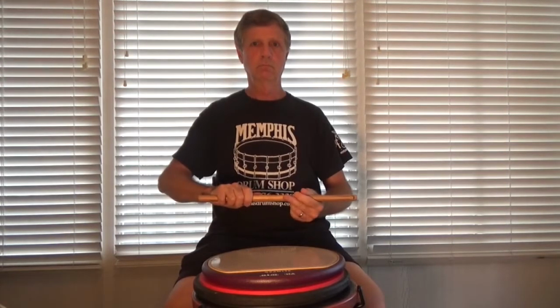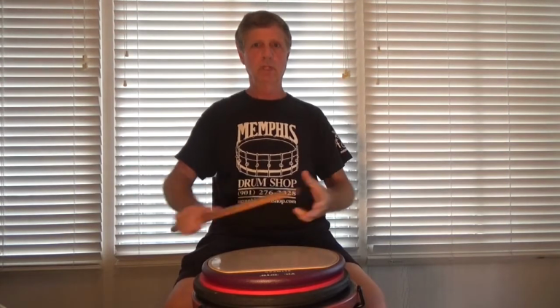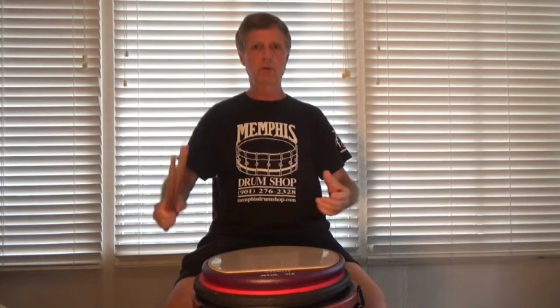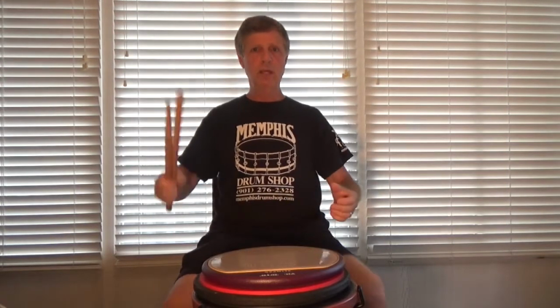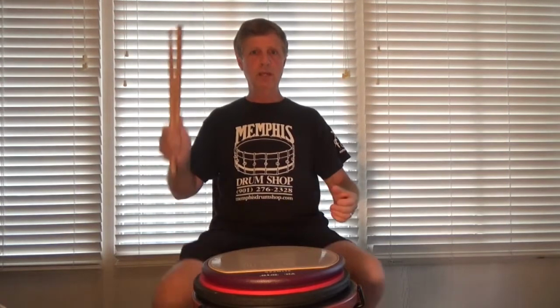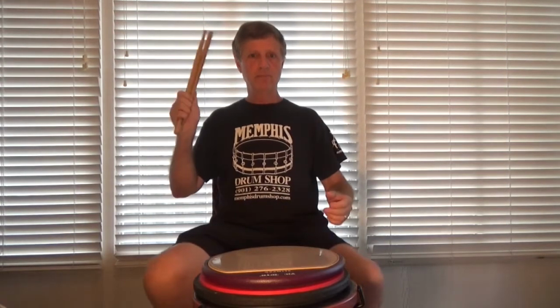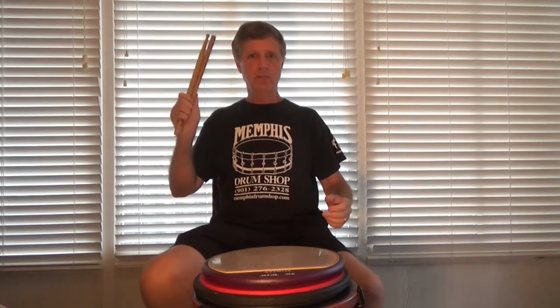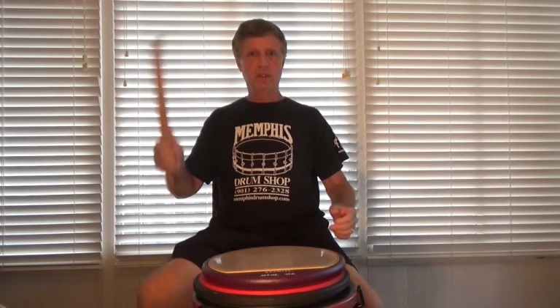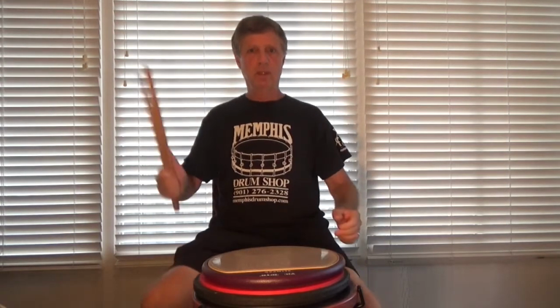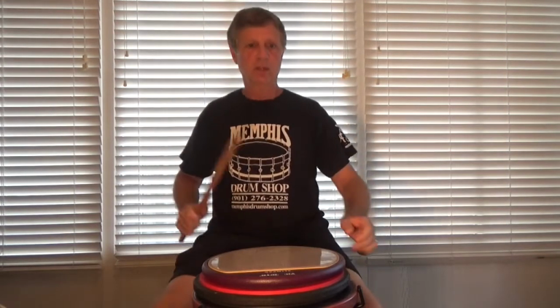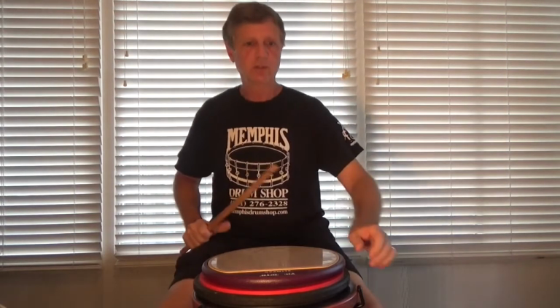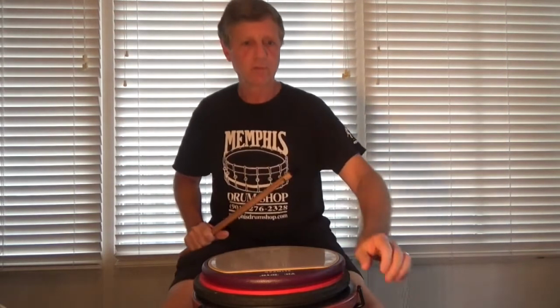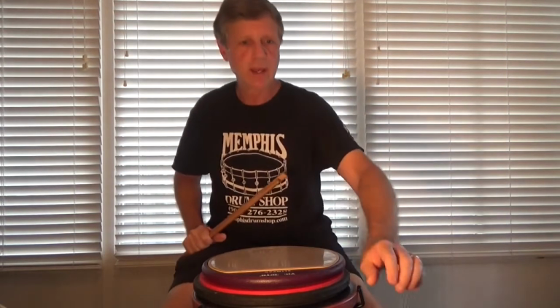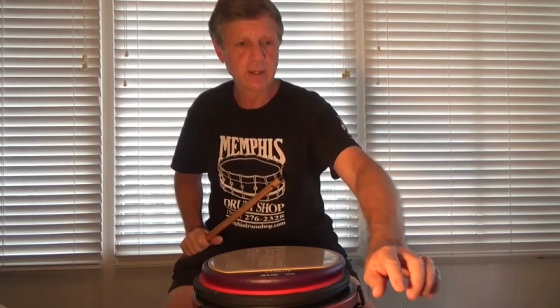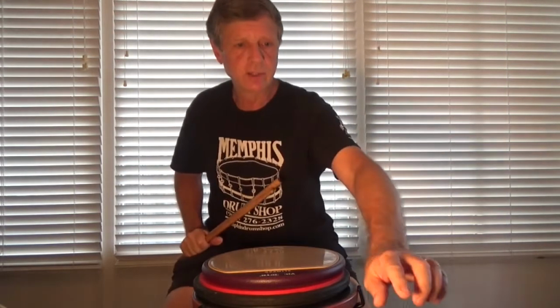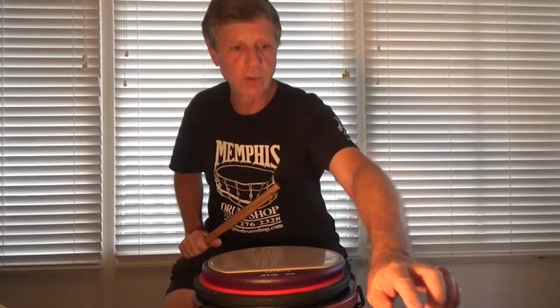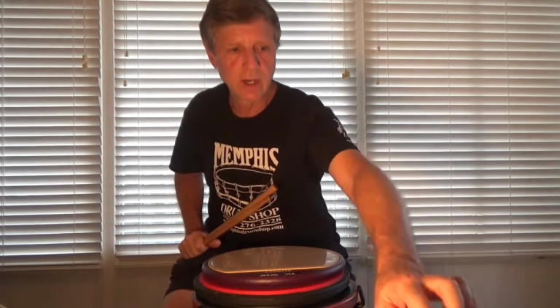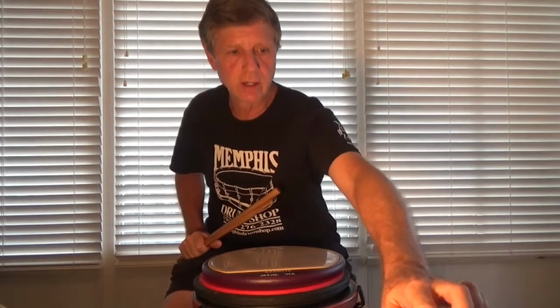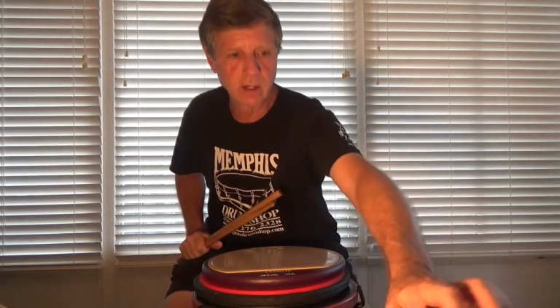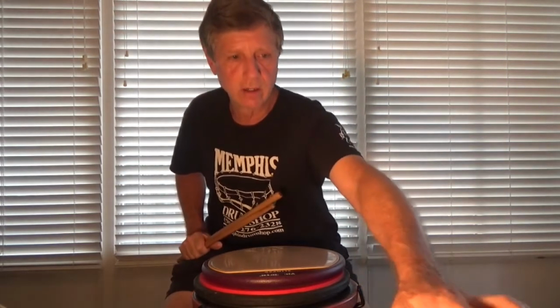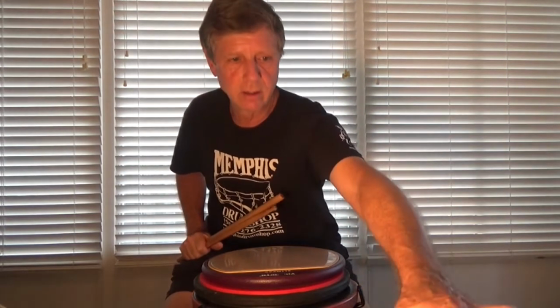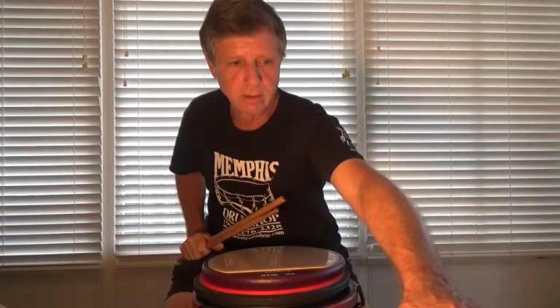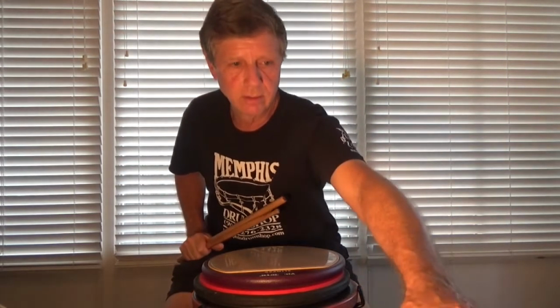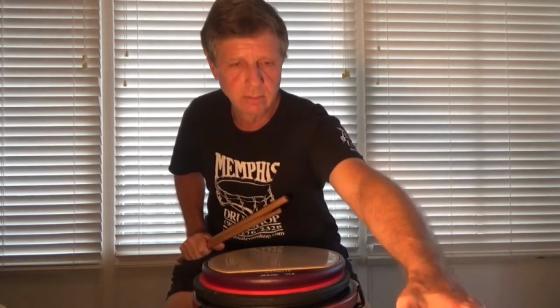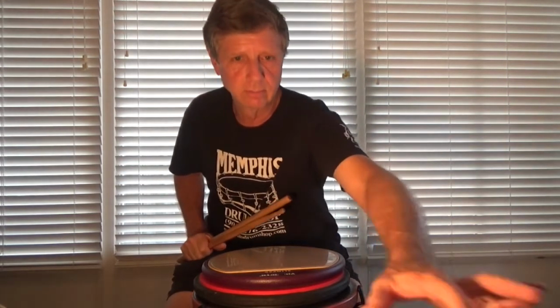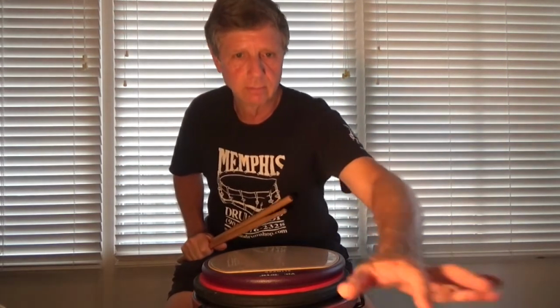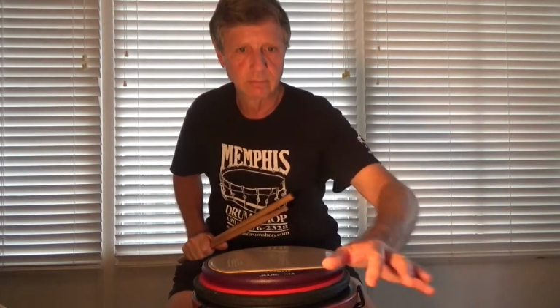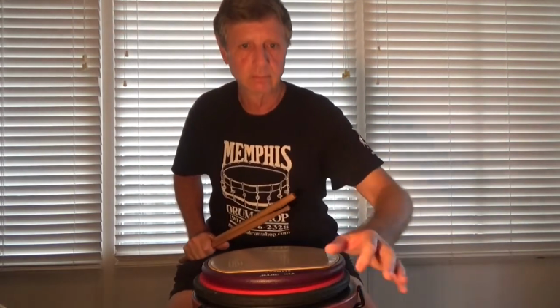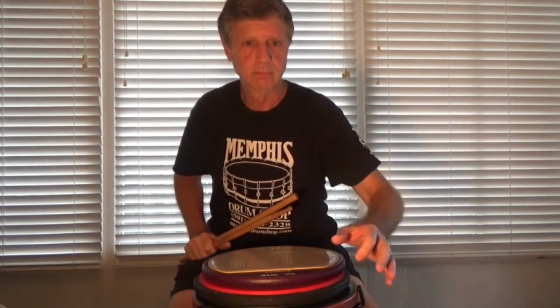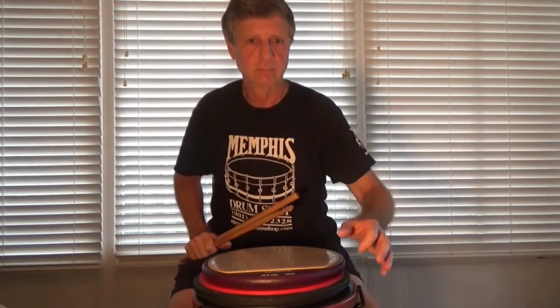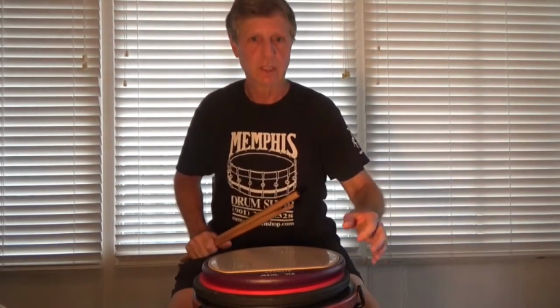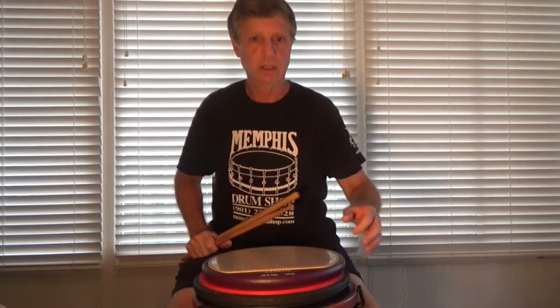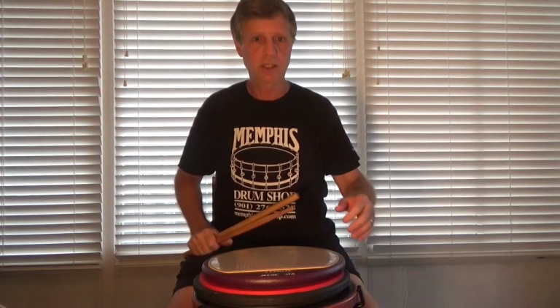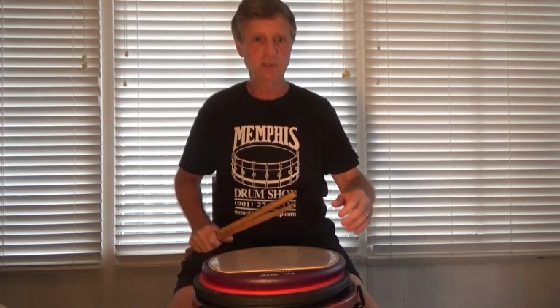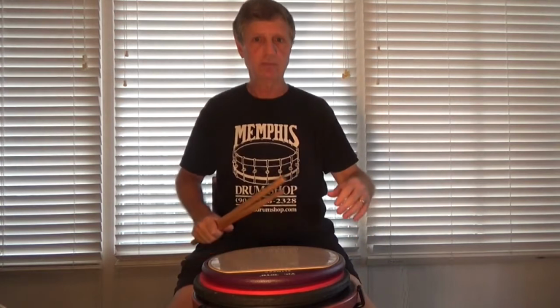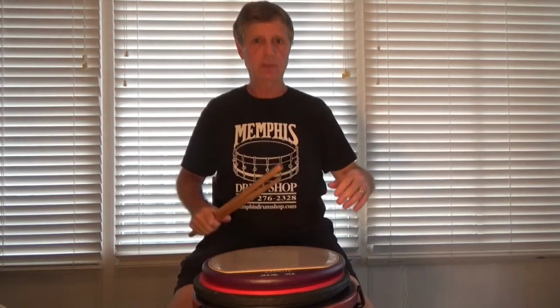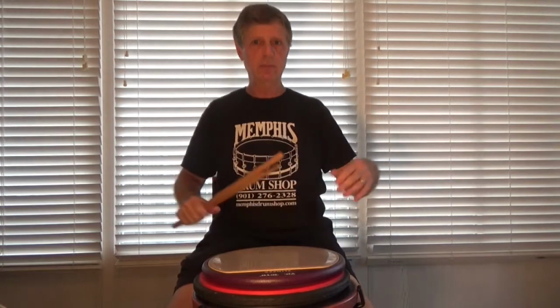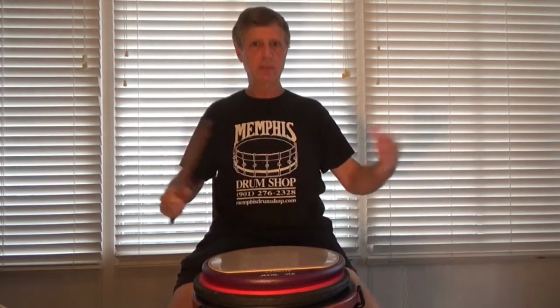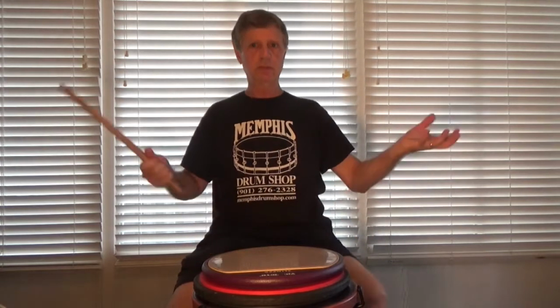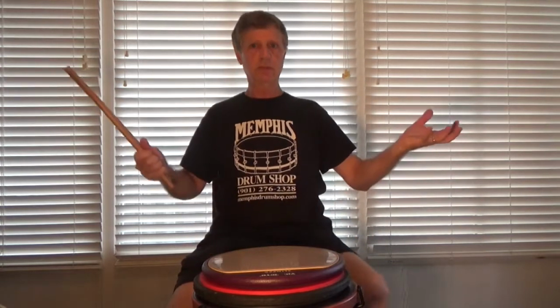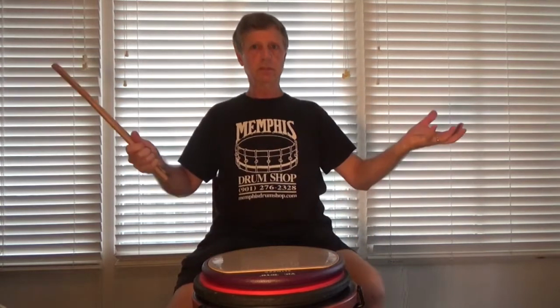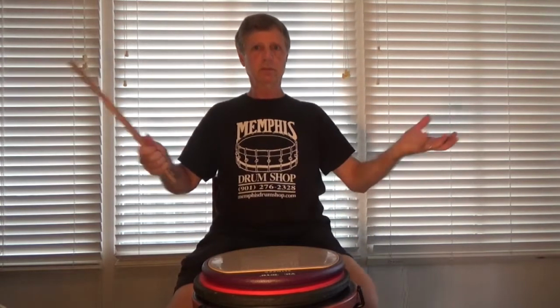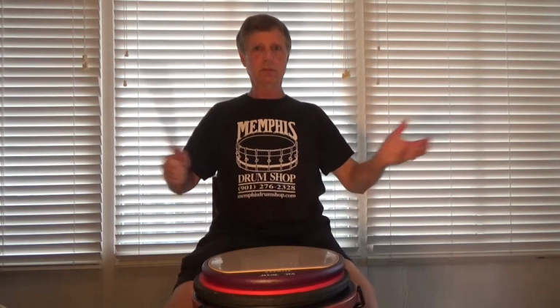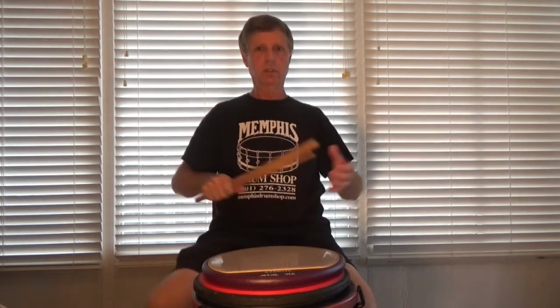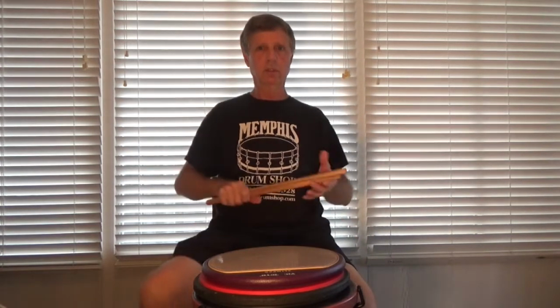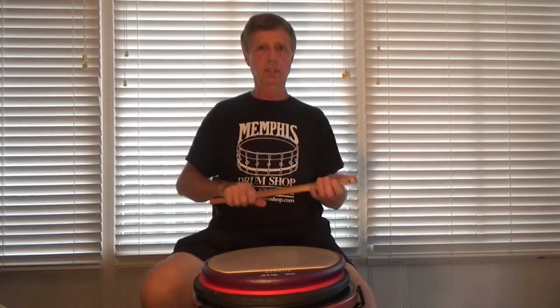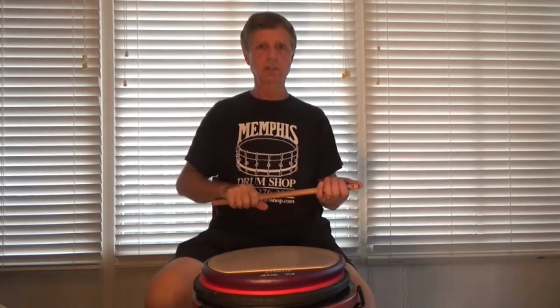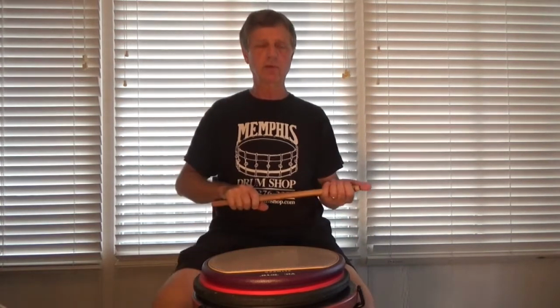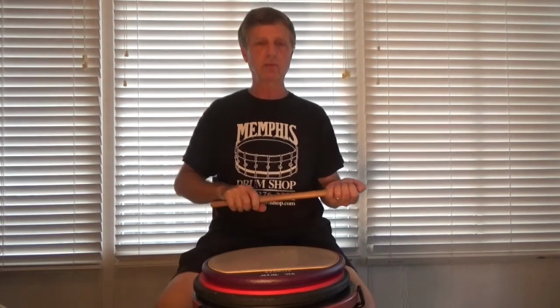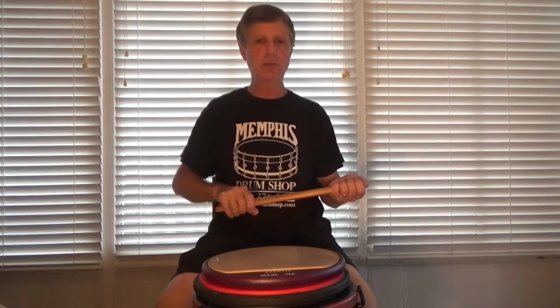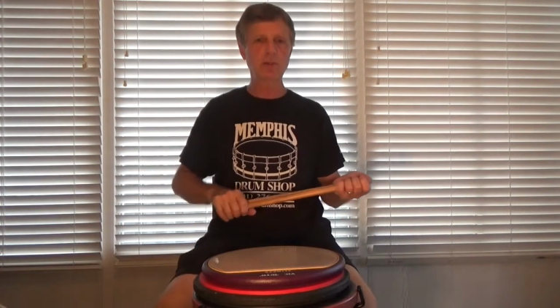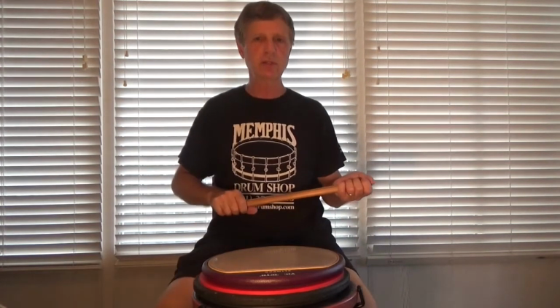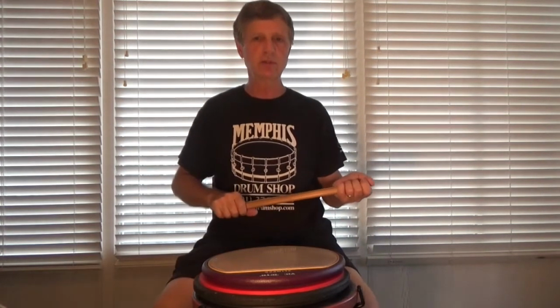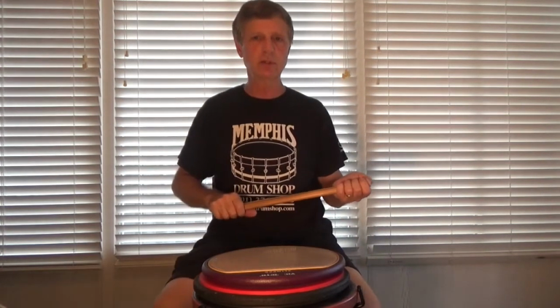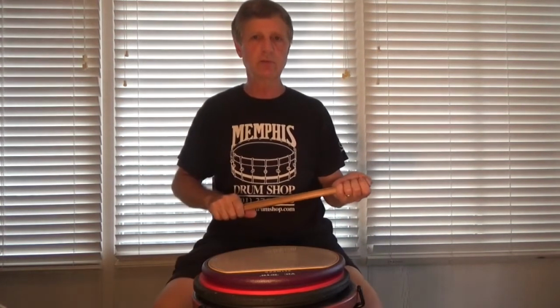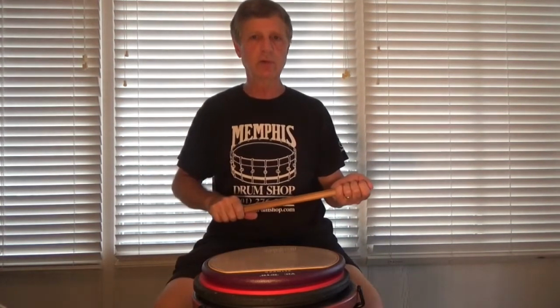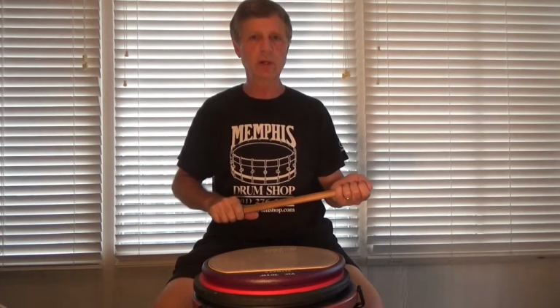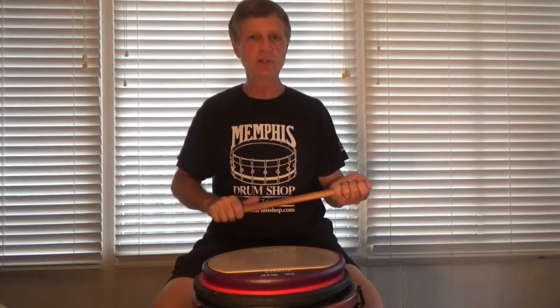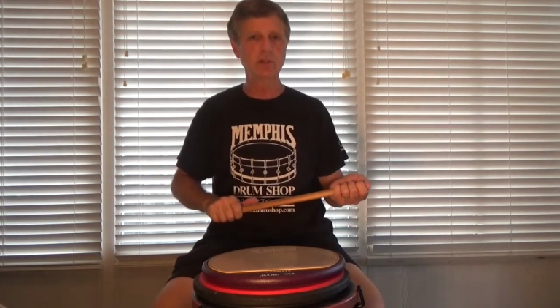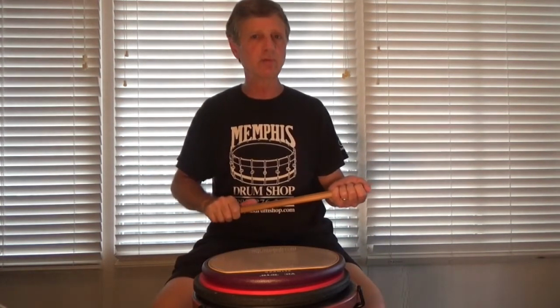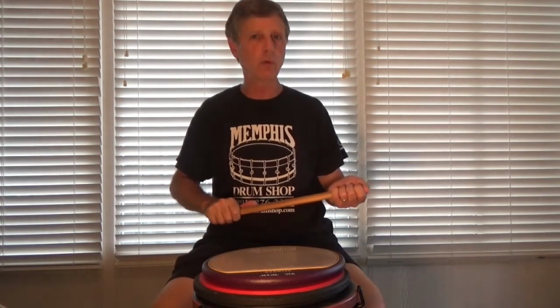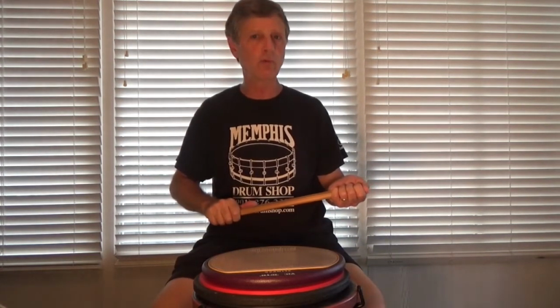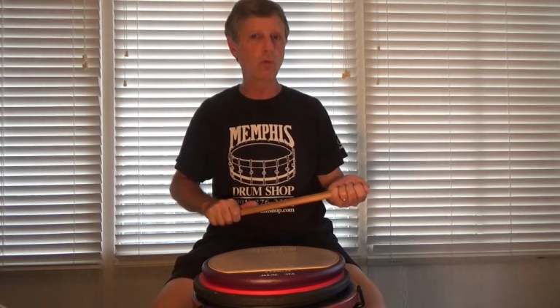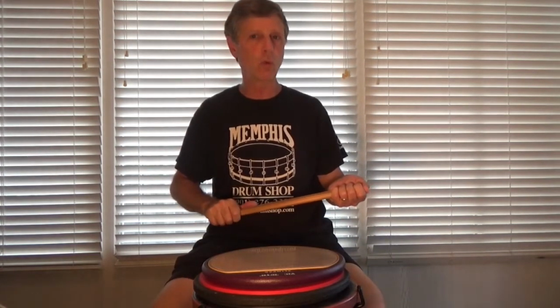Okay. So that is what I call — I guess — flammadiddle diddles. It's a flammadiddle diddle phrase in 4/4.